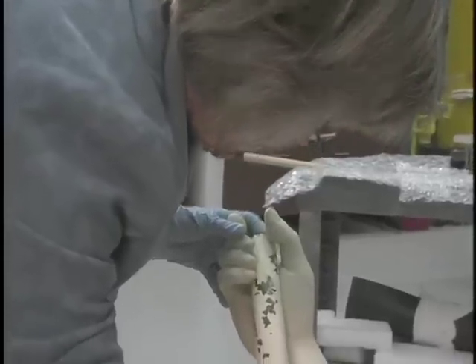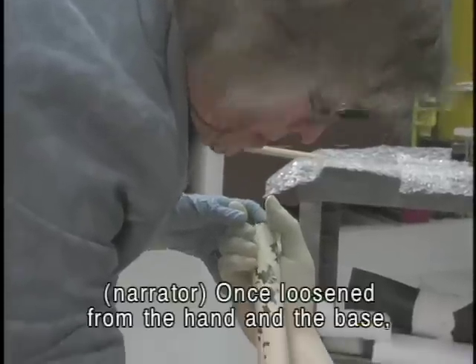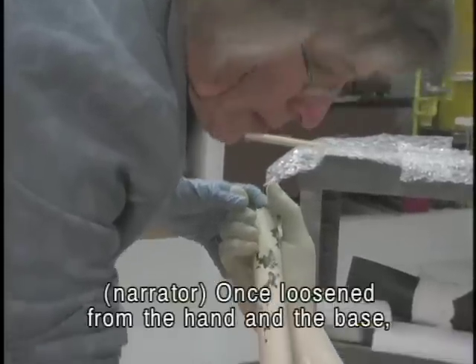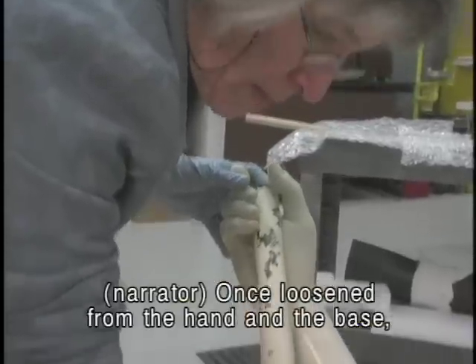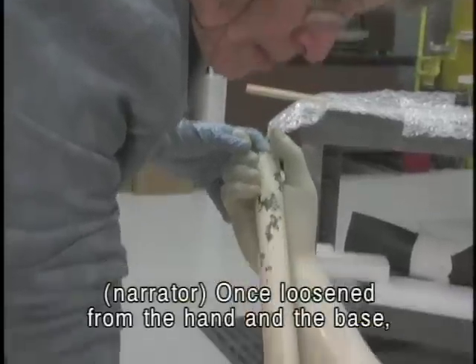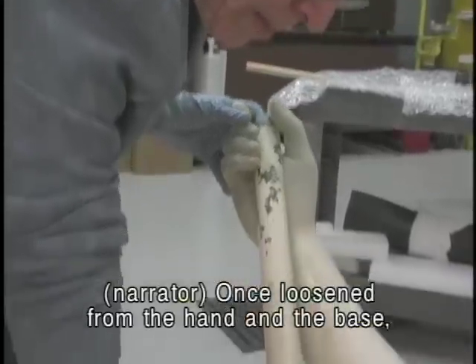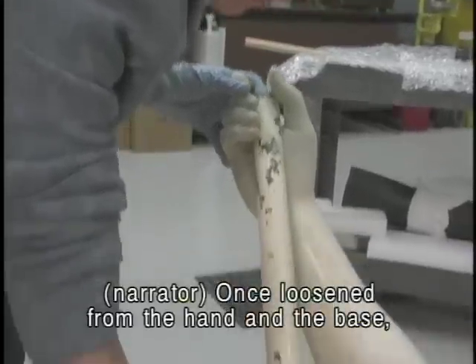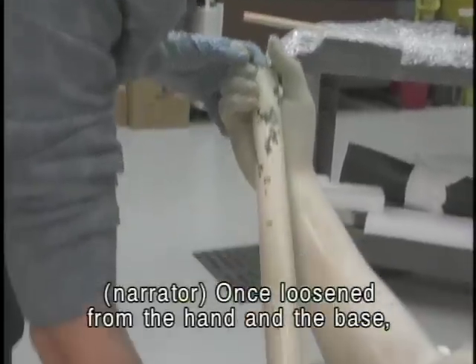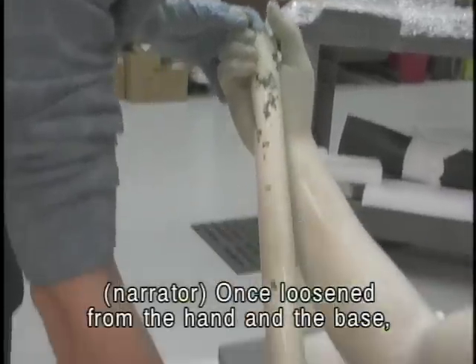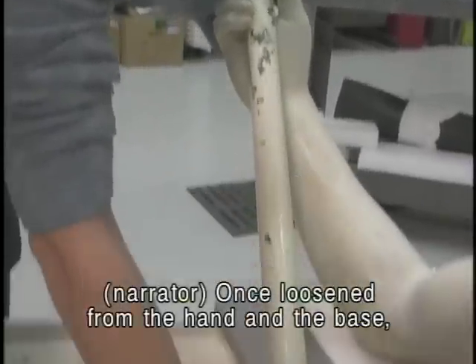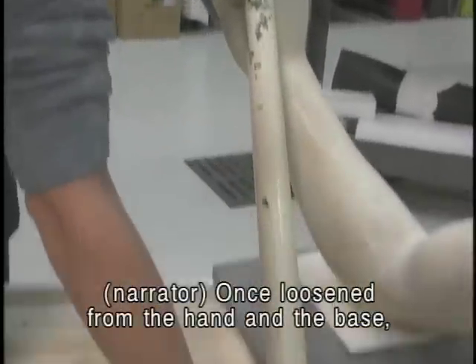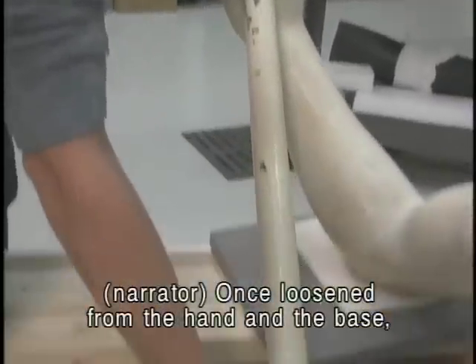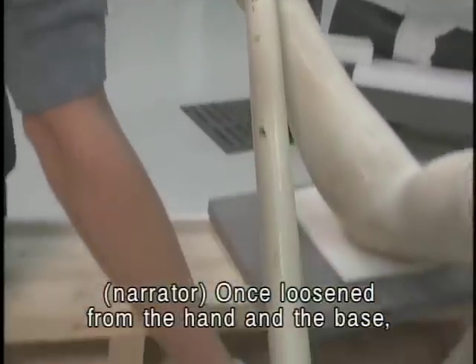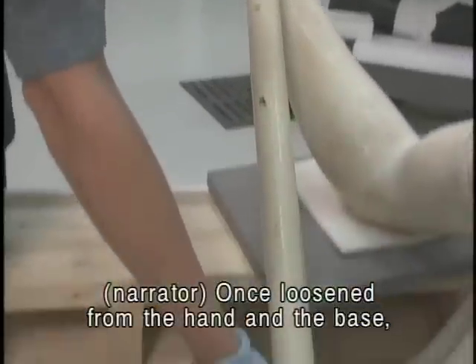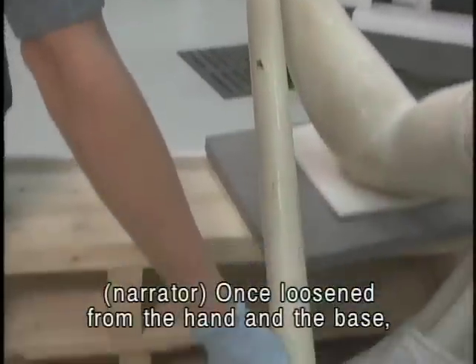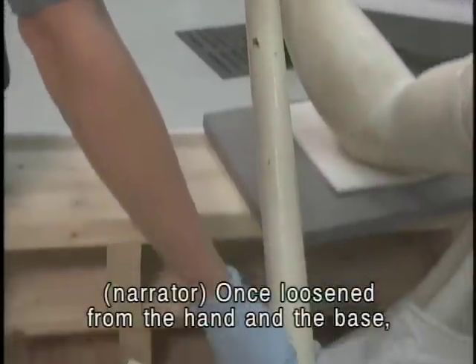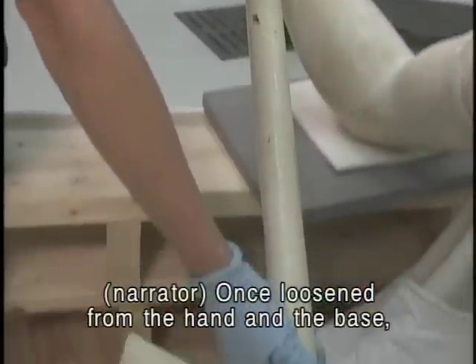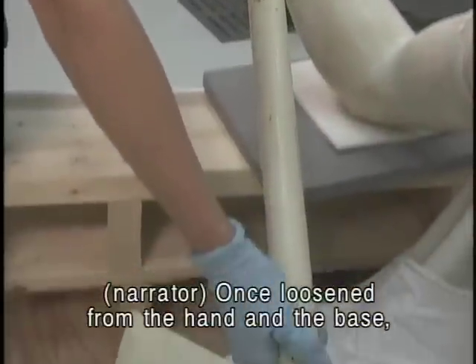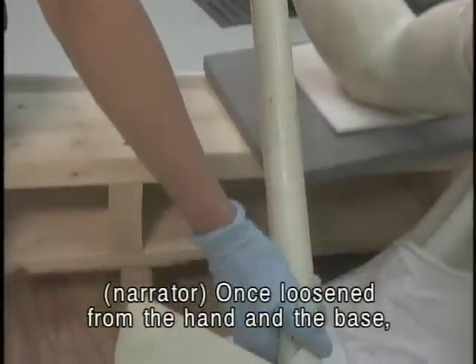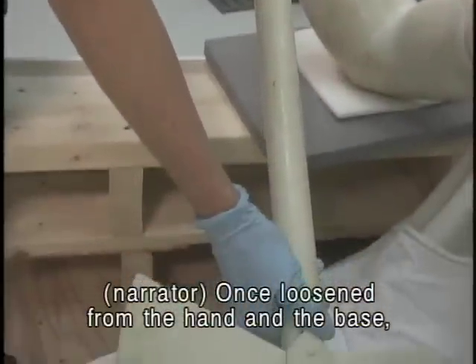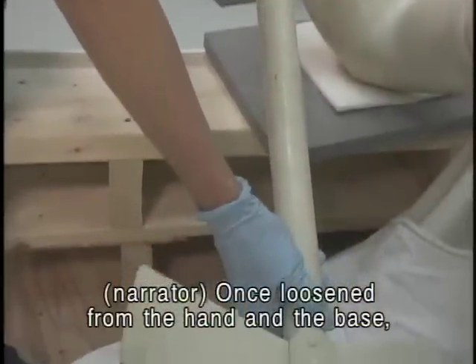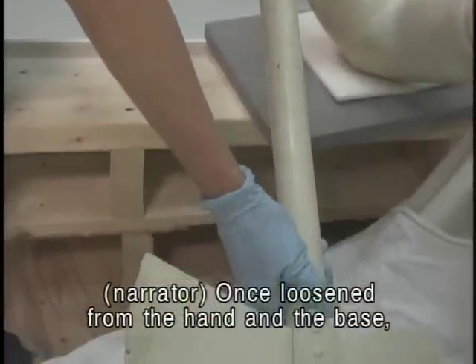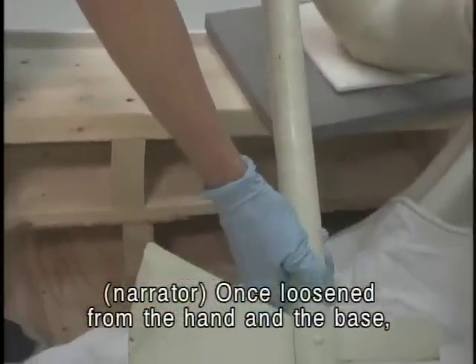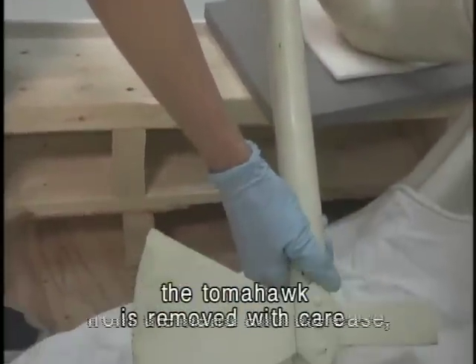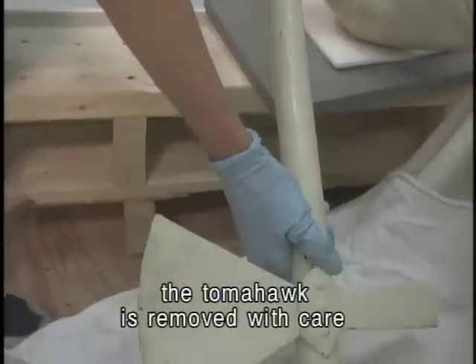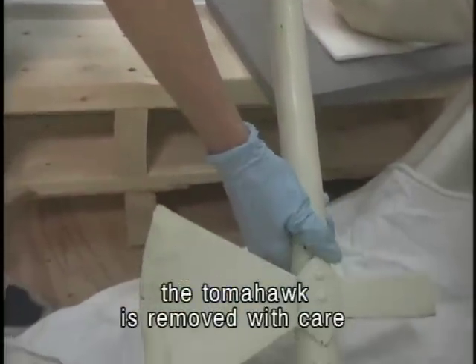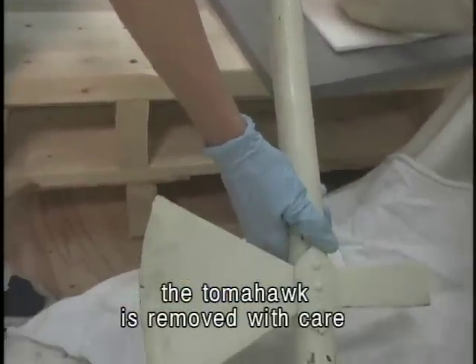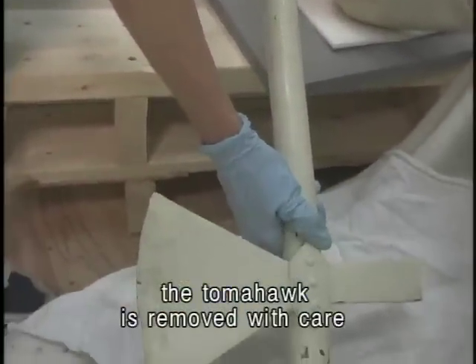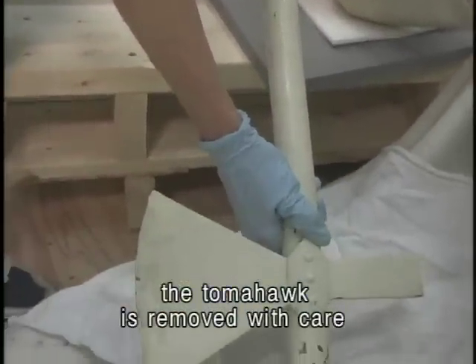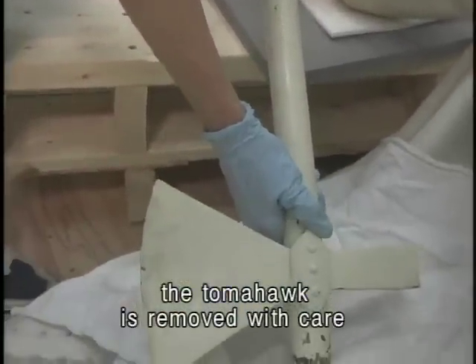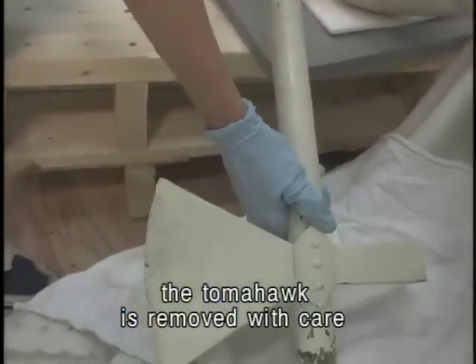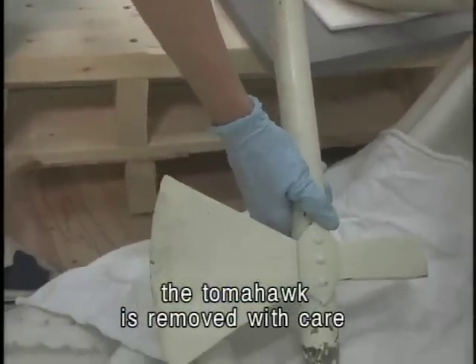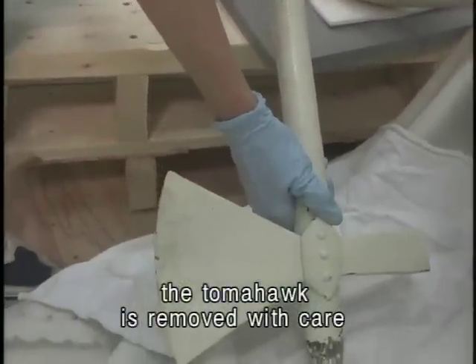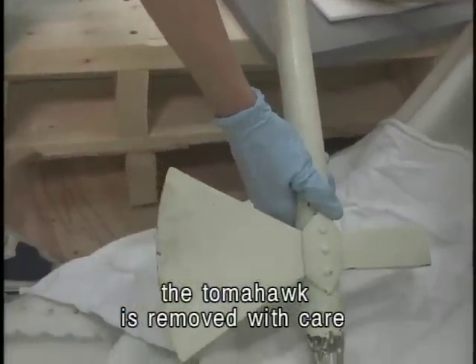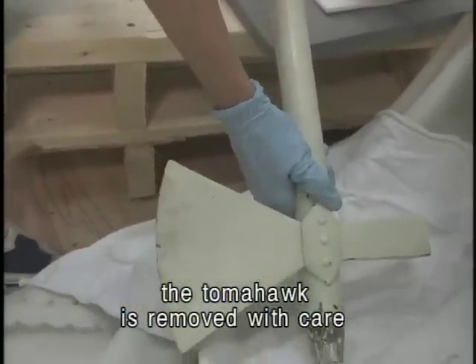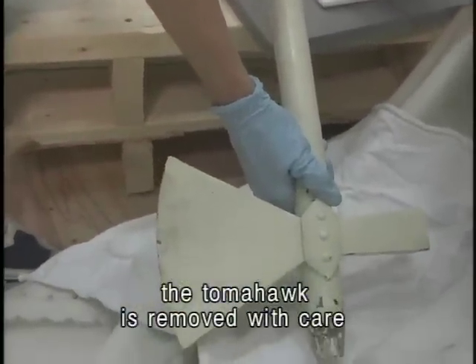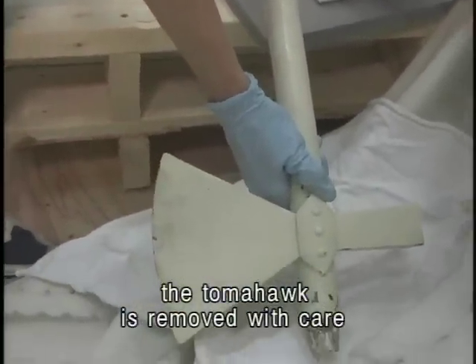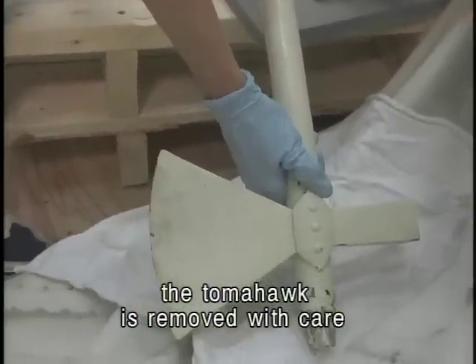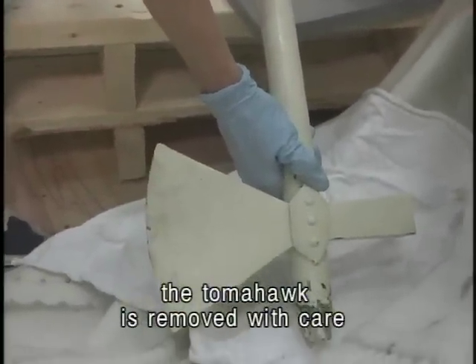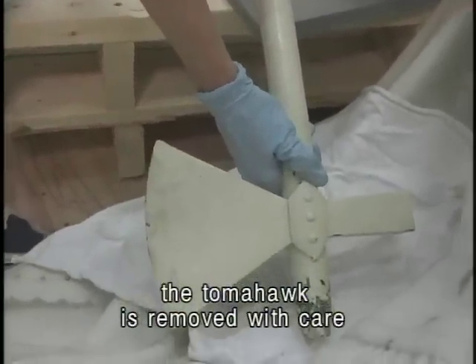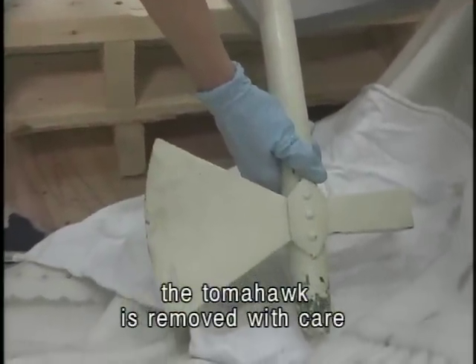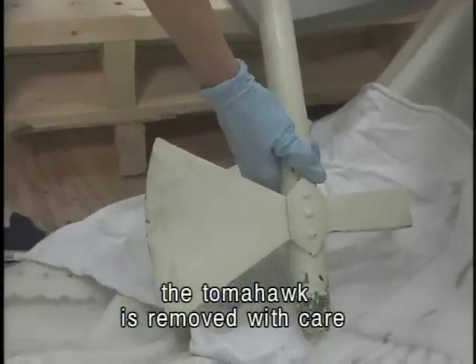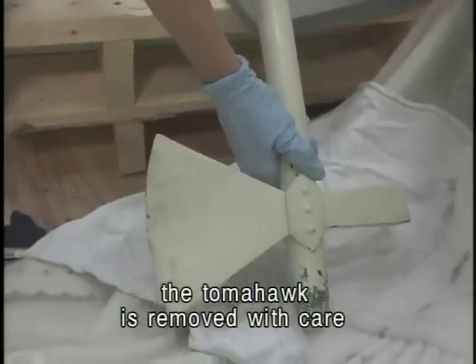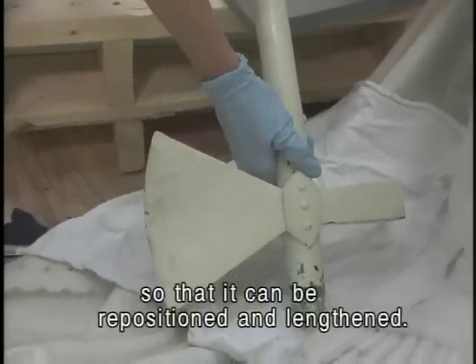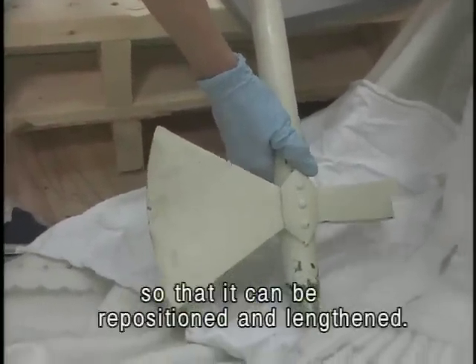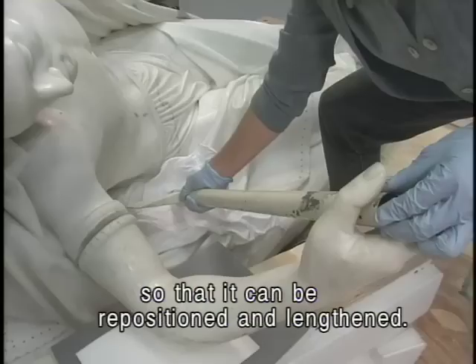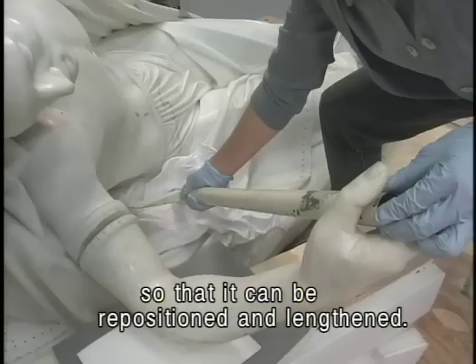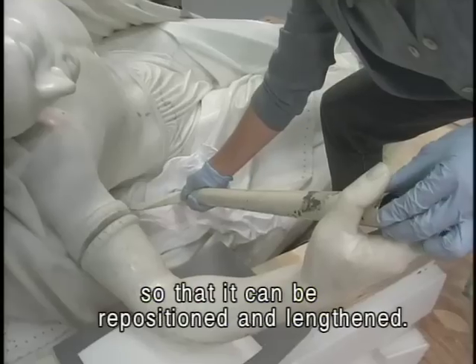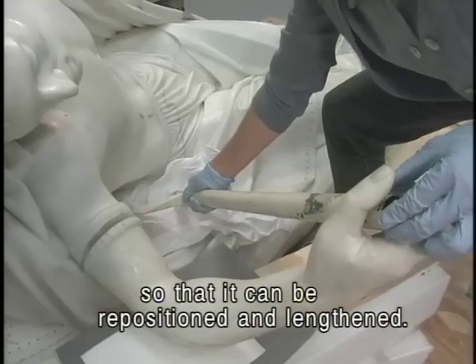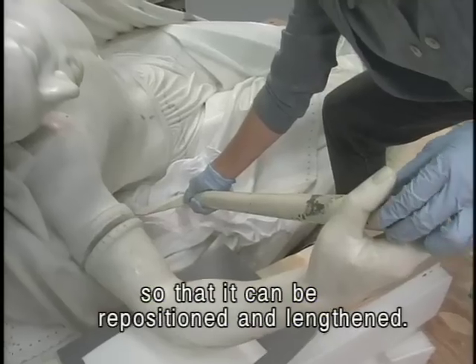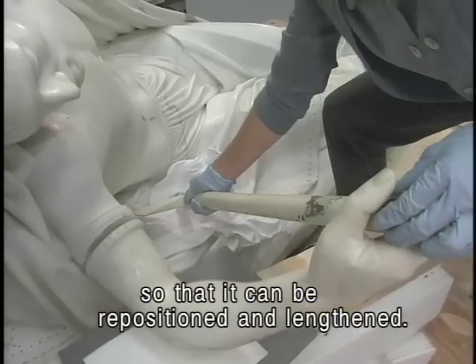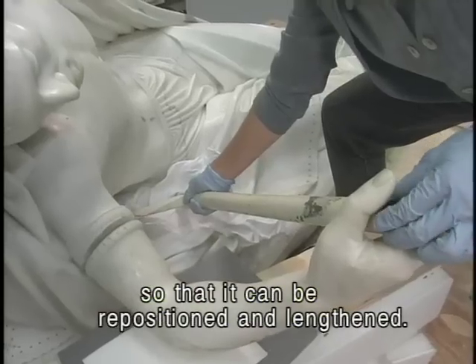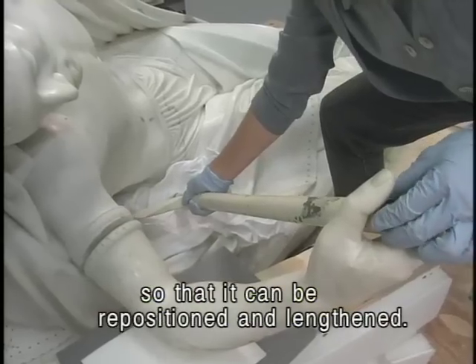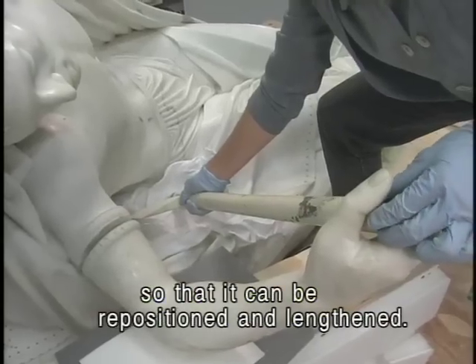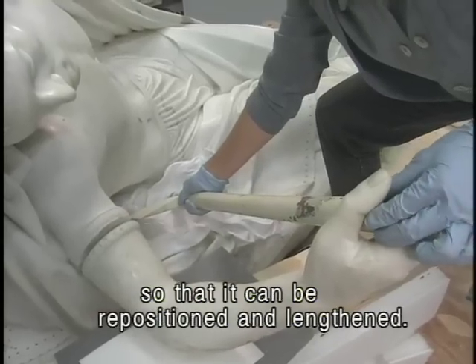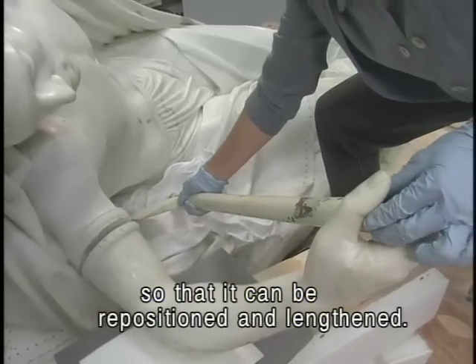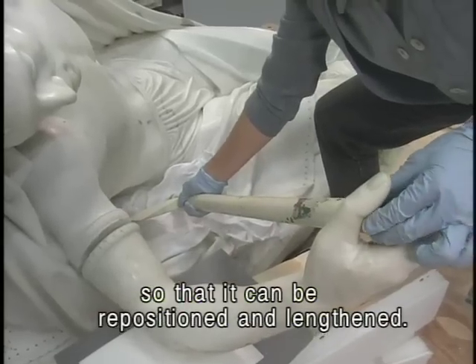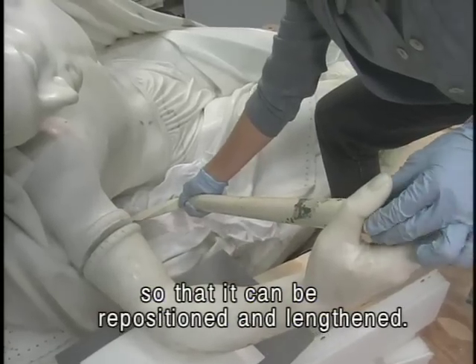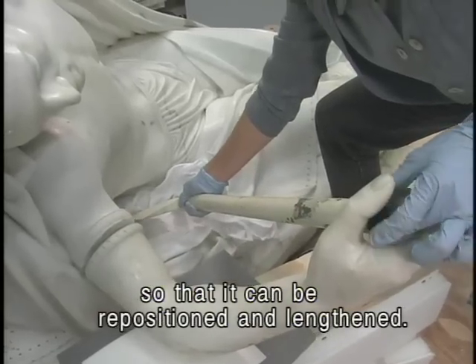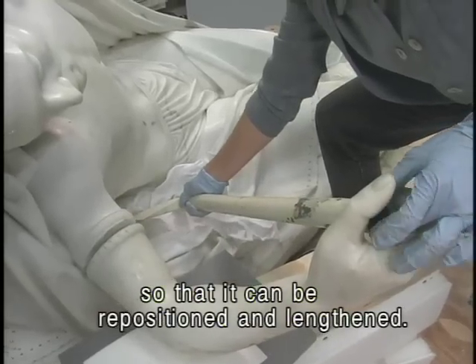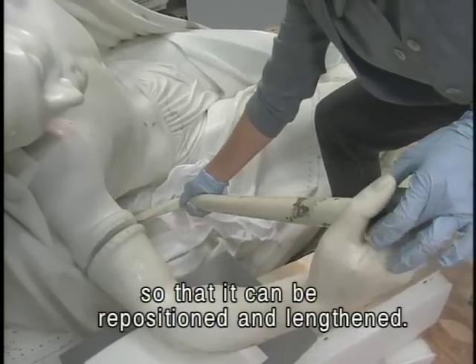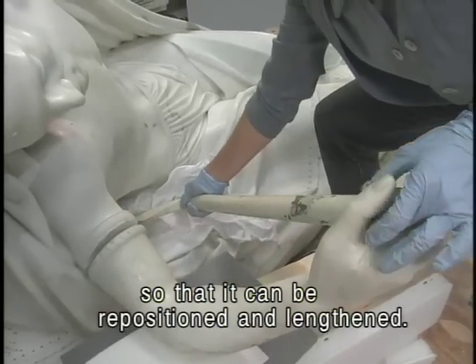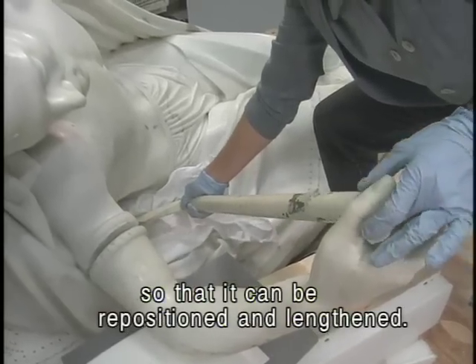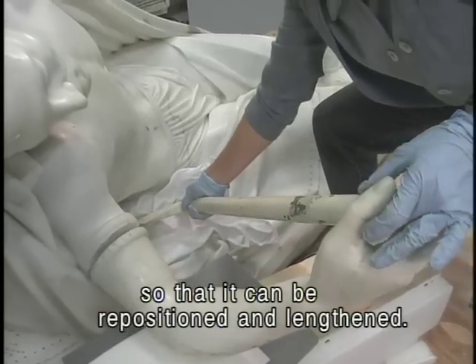Once loosened from the hand and the base, the tomahawk is removed with care so that it can be repositioned and lengthened.